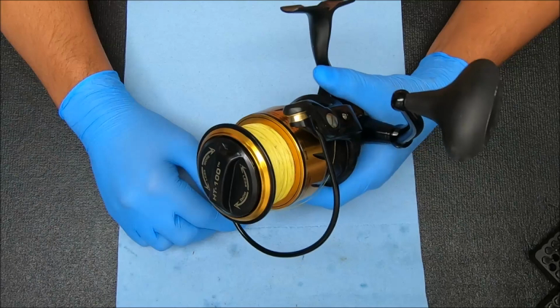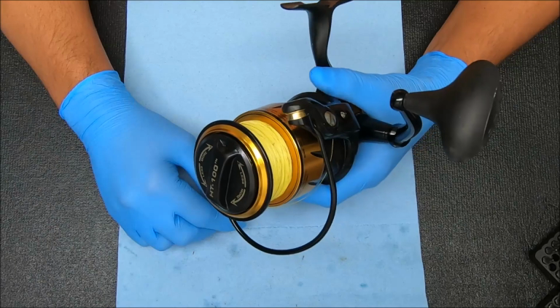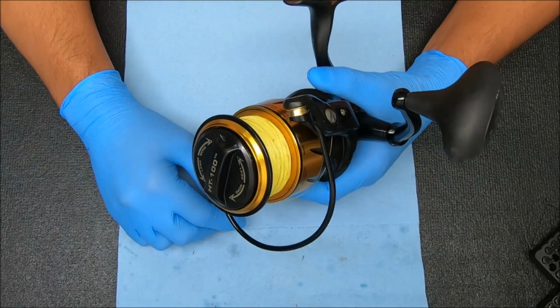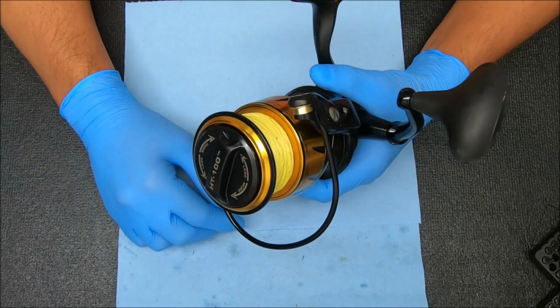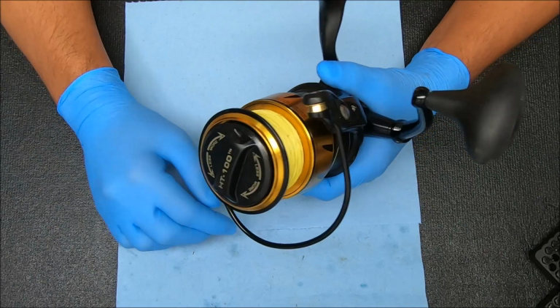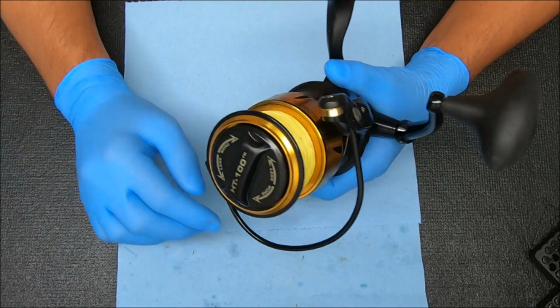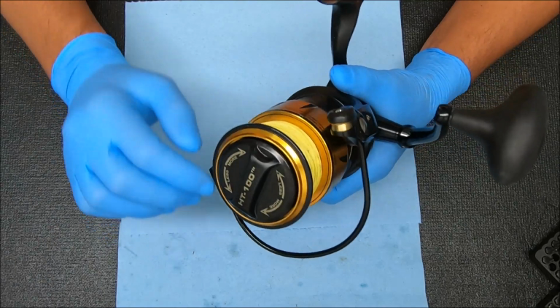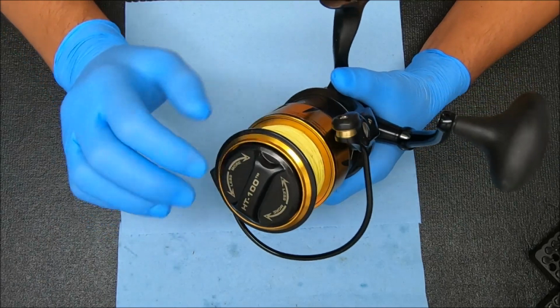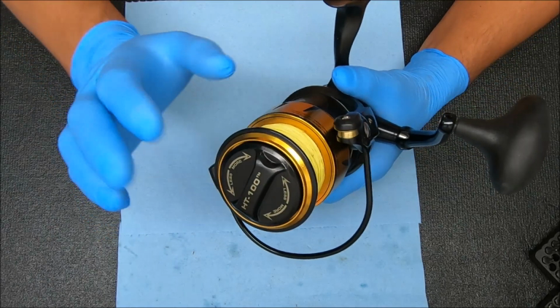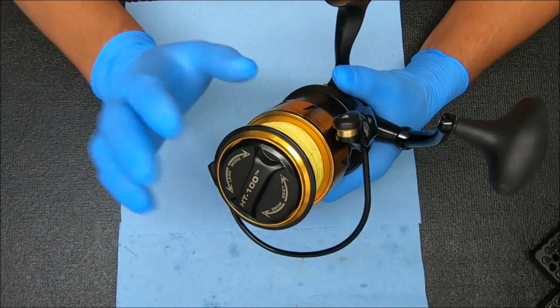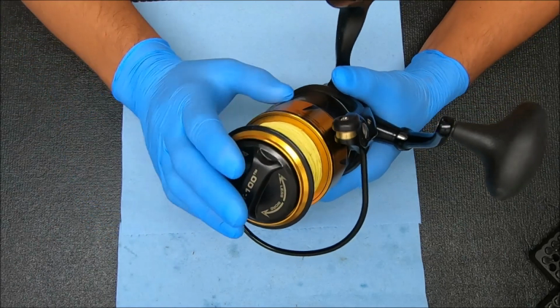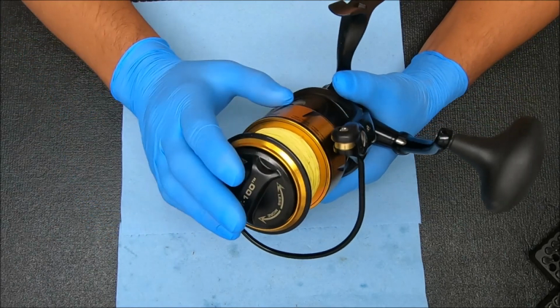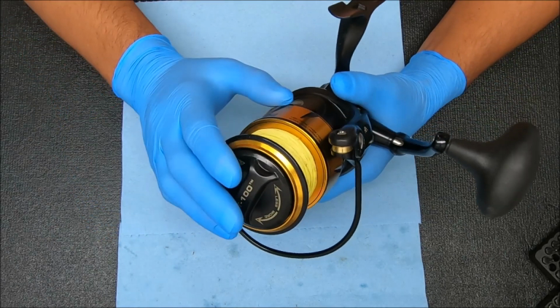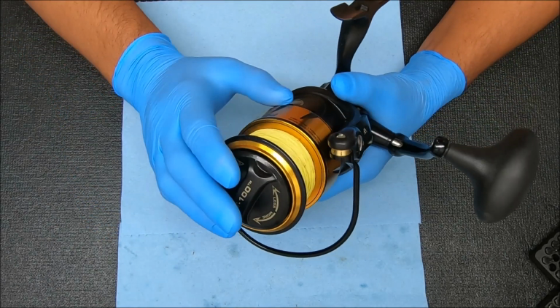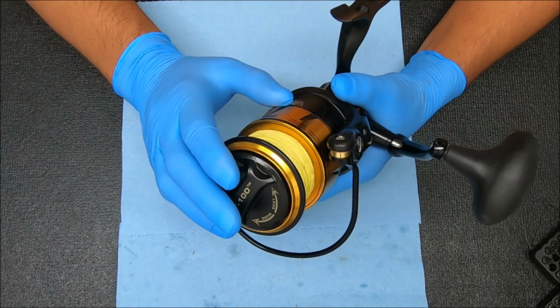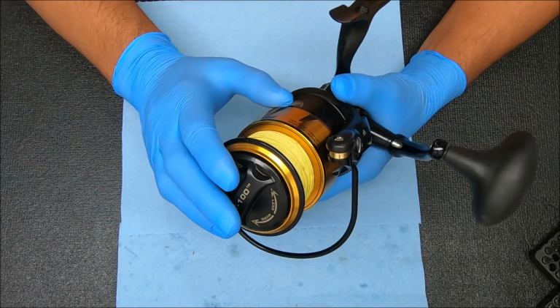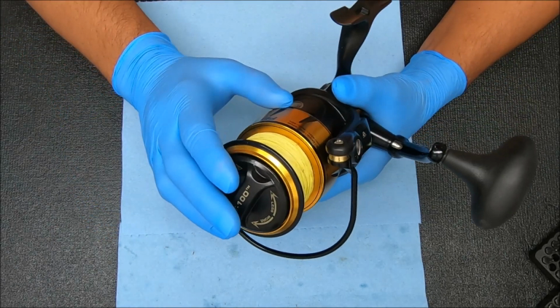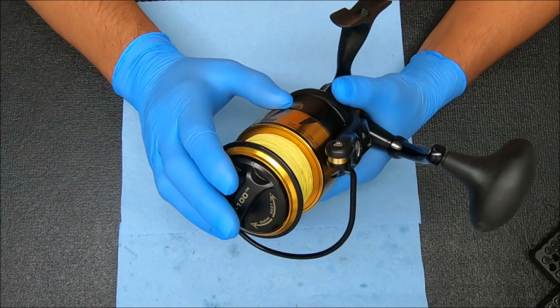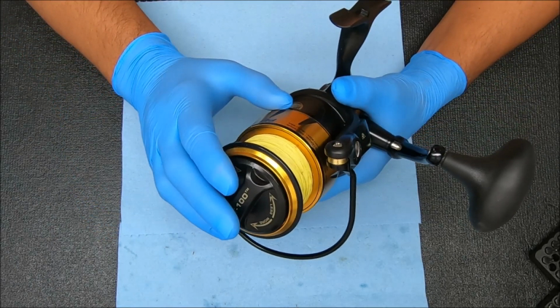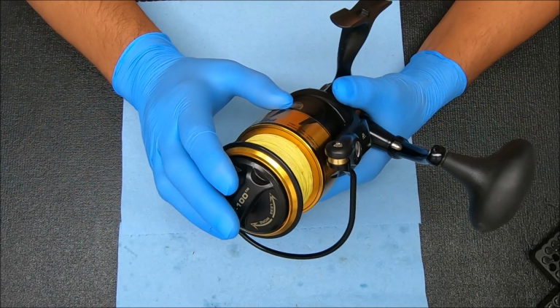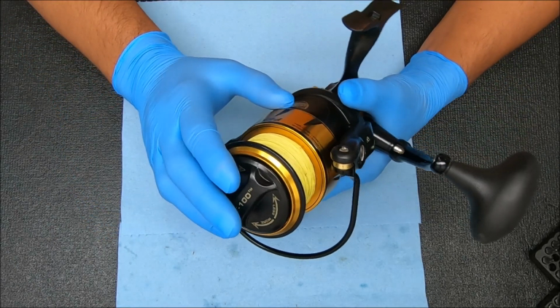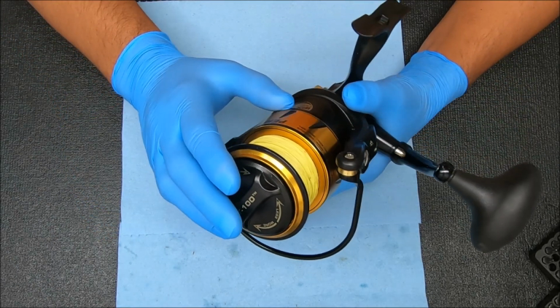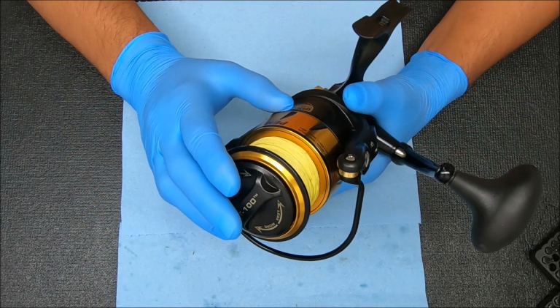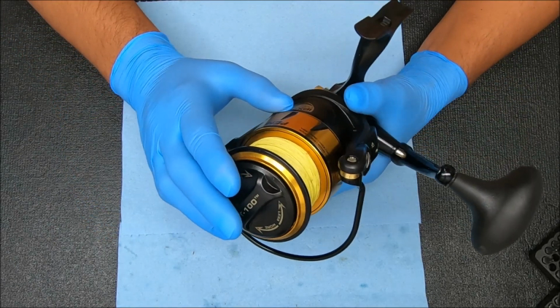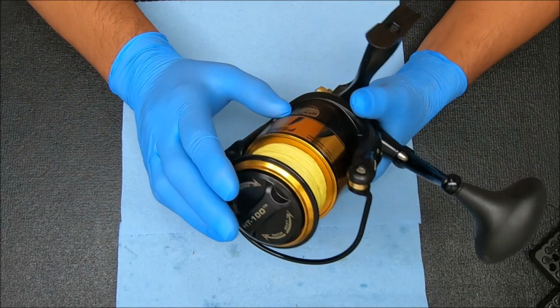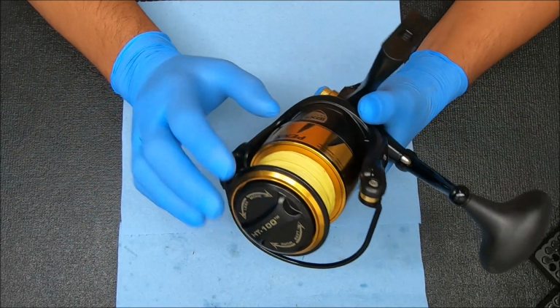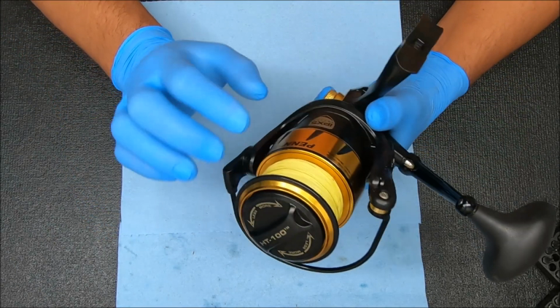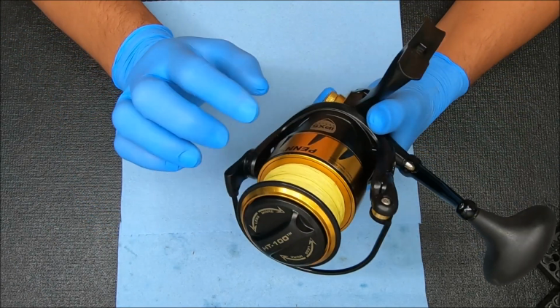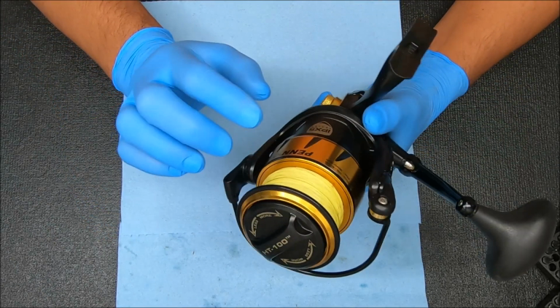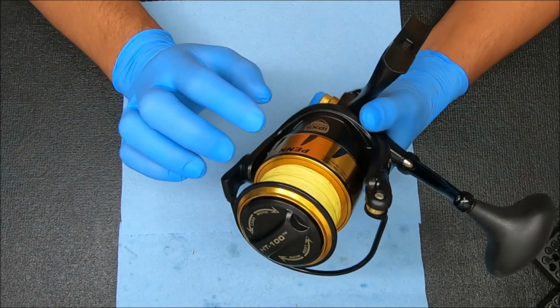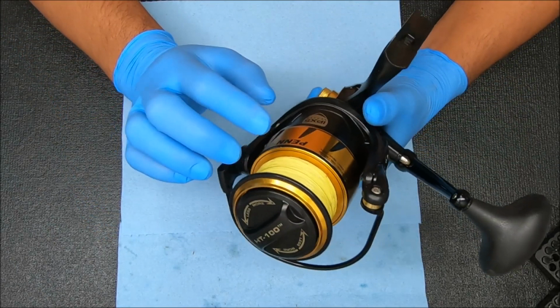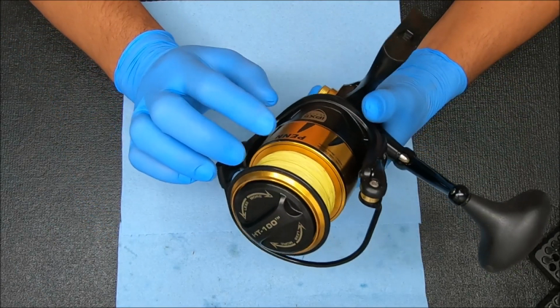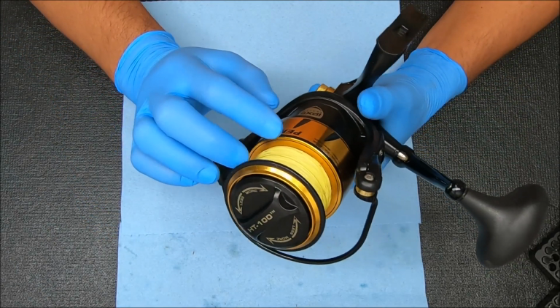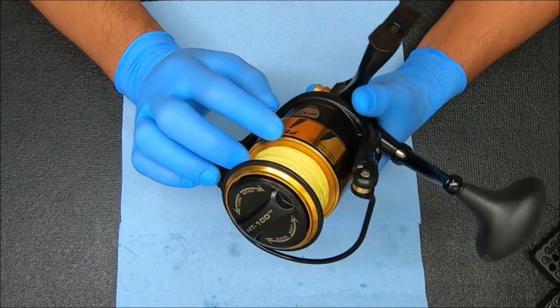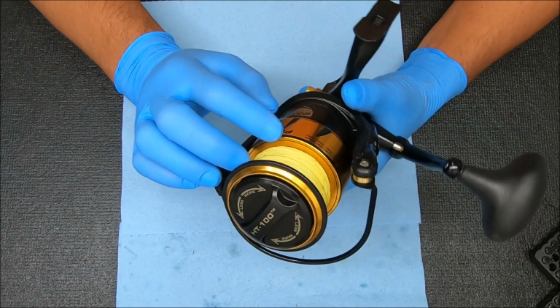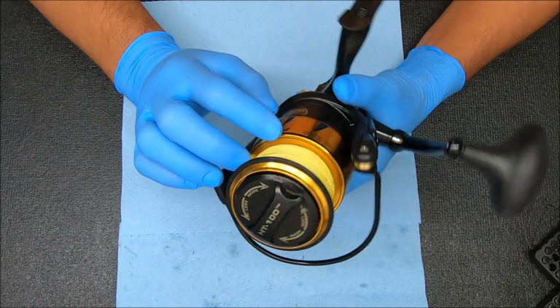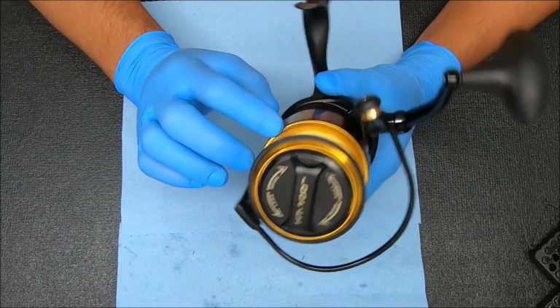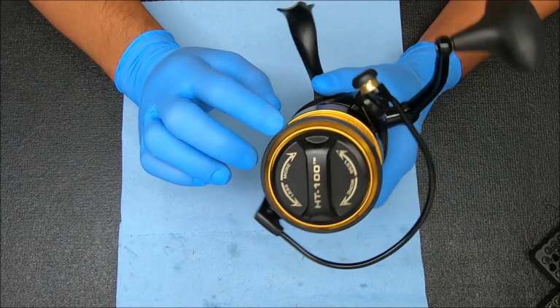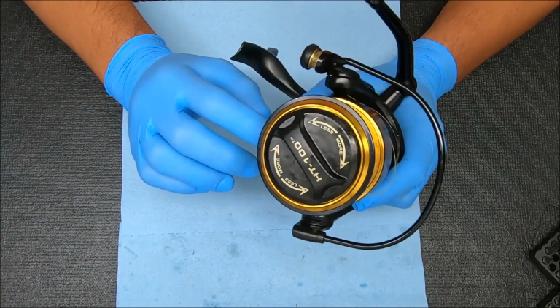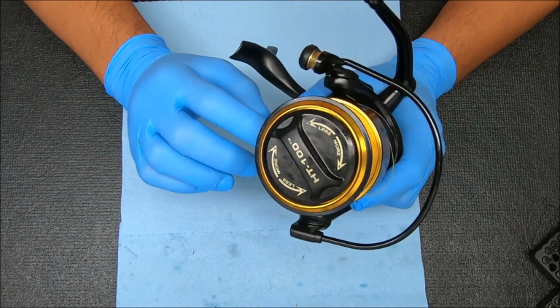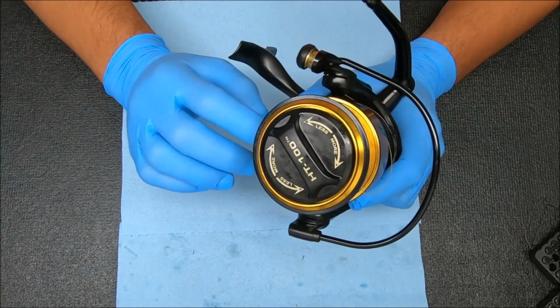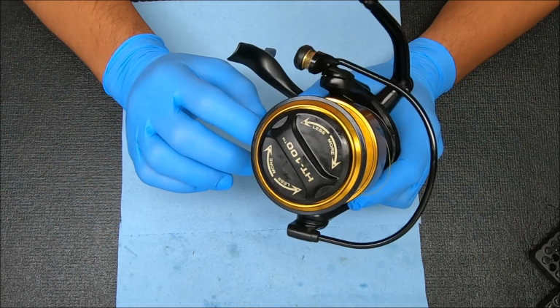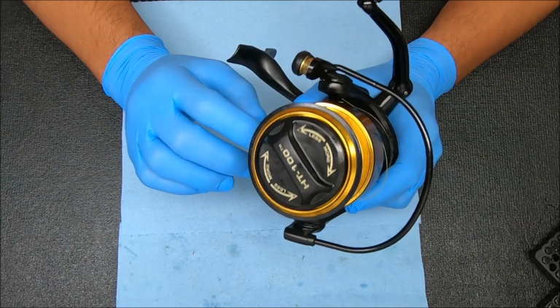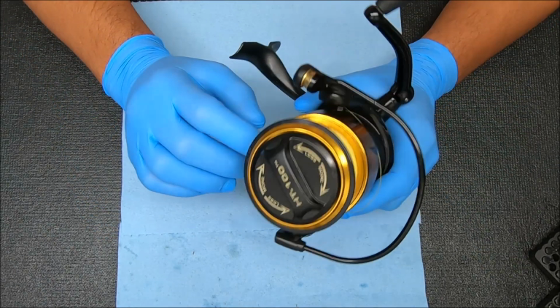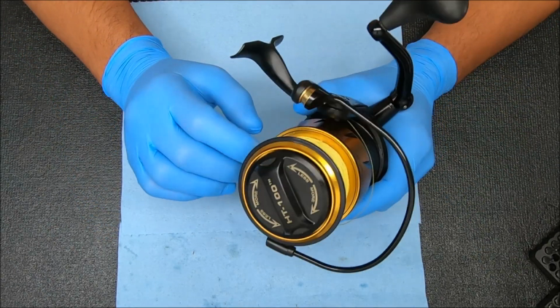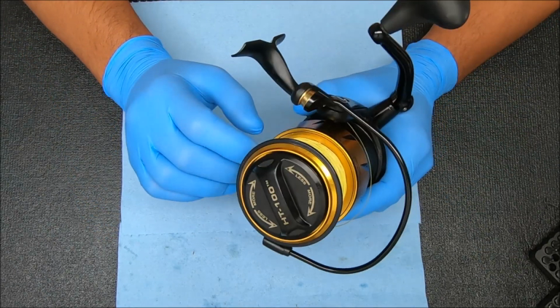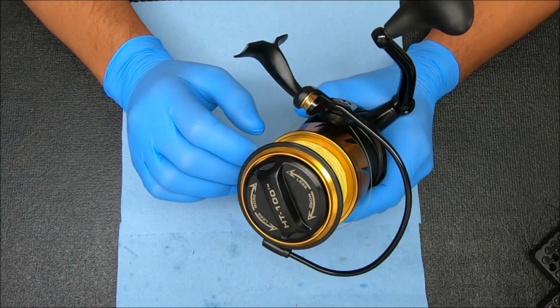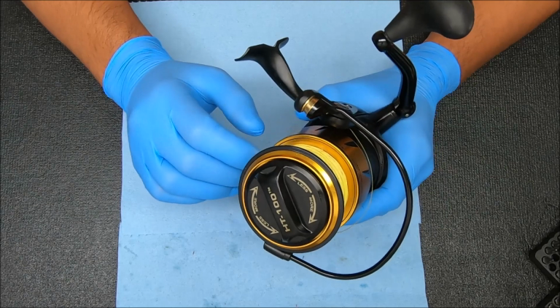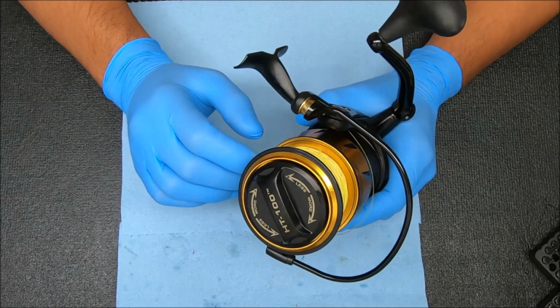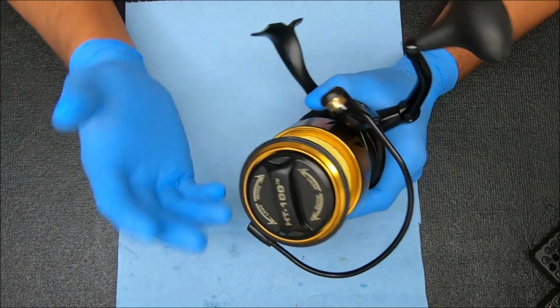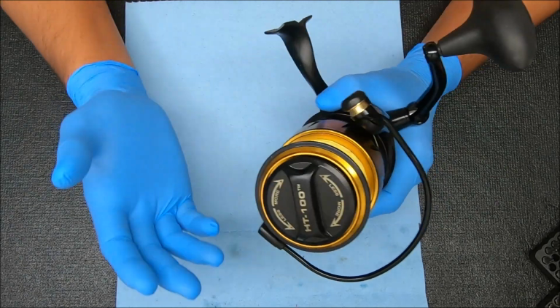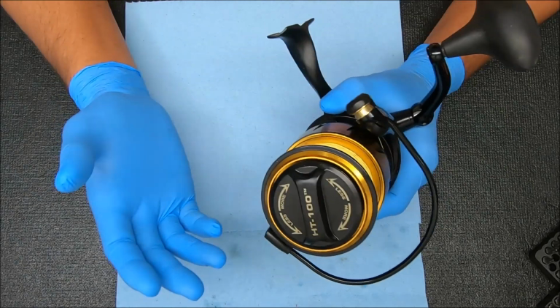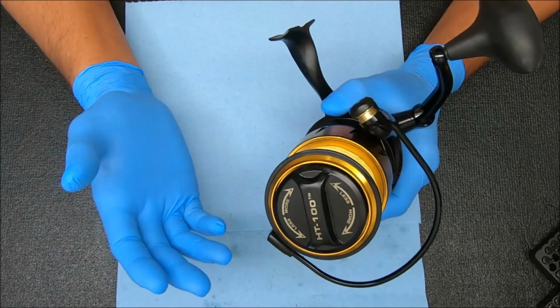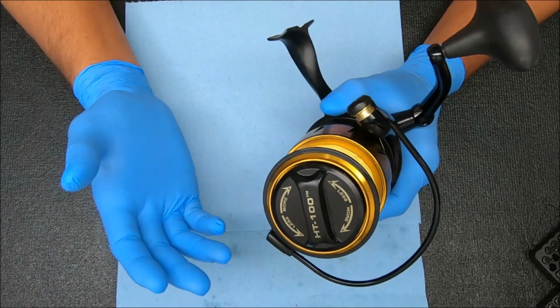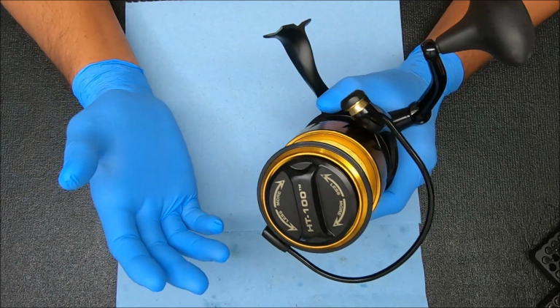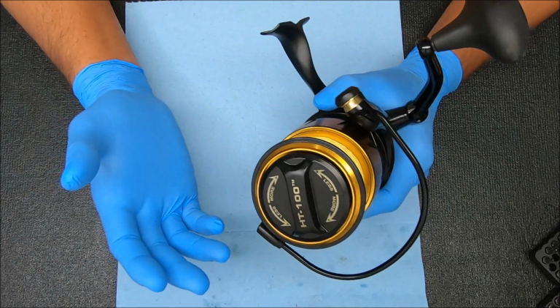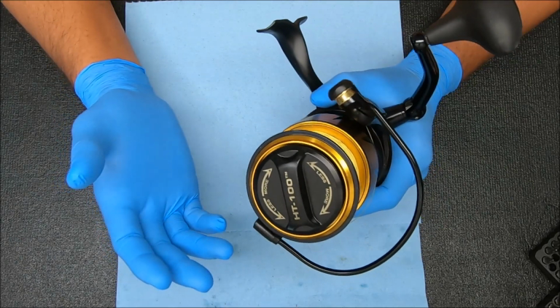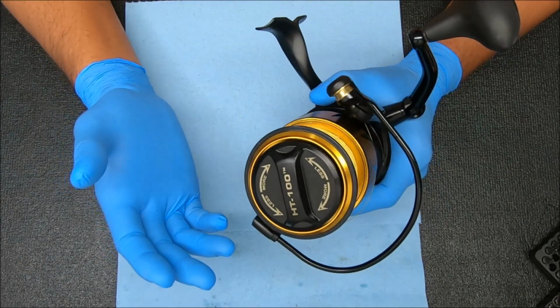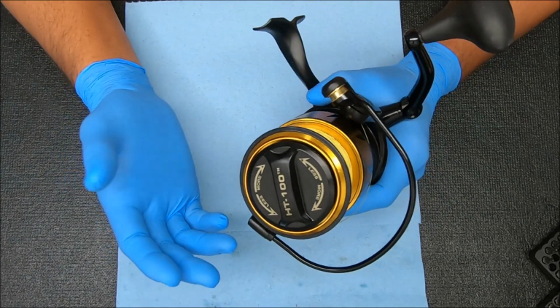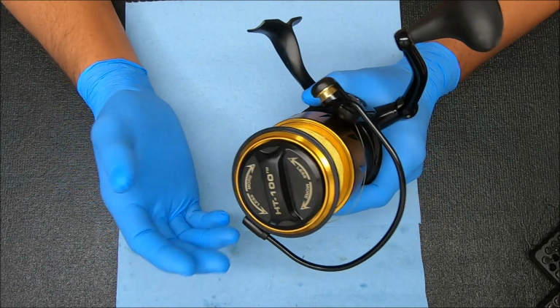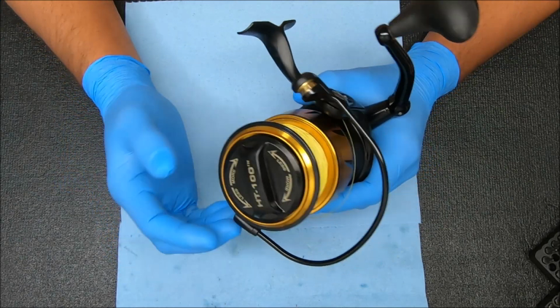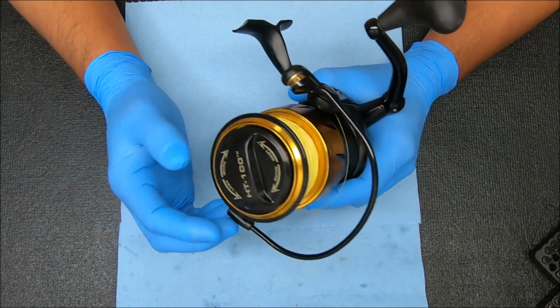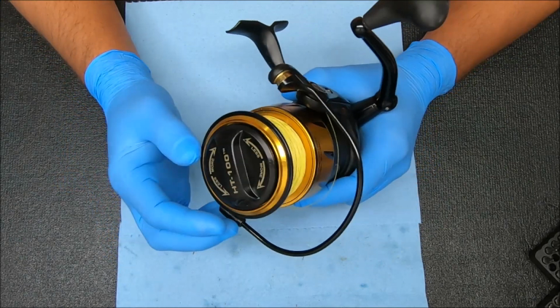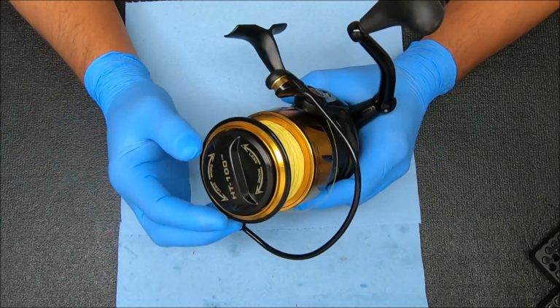What's up guys and gals, today we're going to show you how to break down, service, and reassemble a Penn Spinfisher 6 7500, with some tips and tricks along the way.